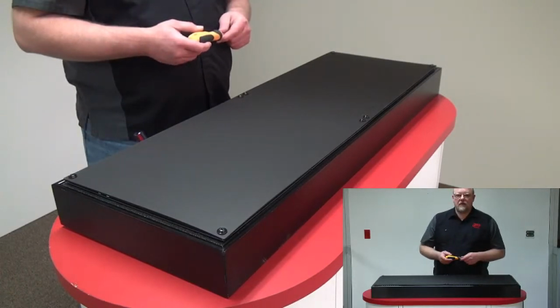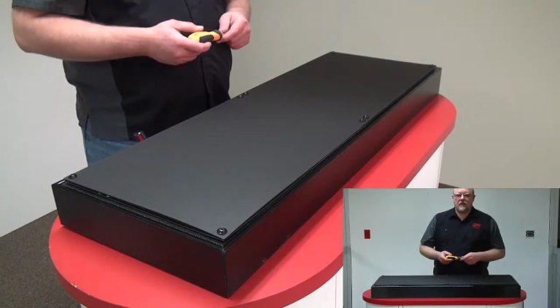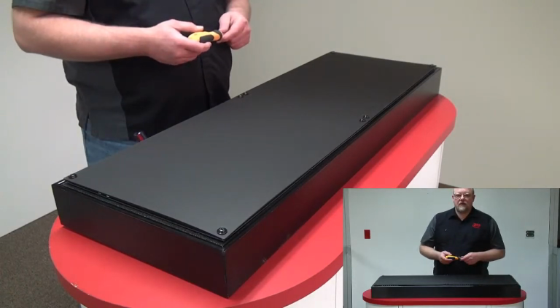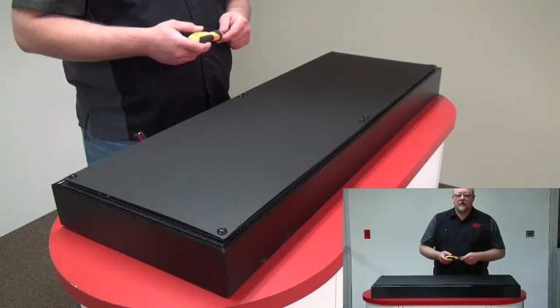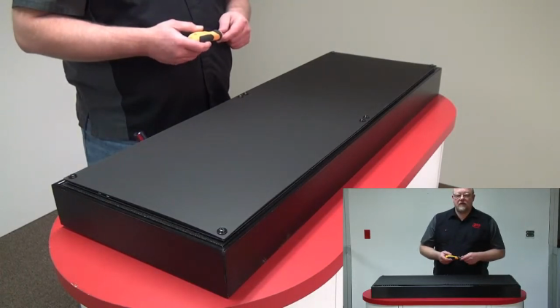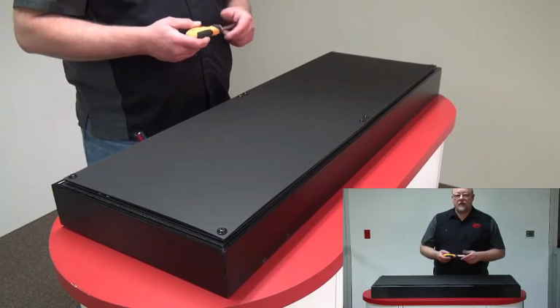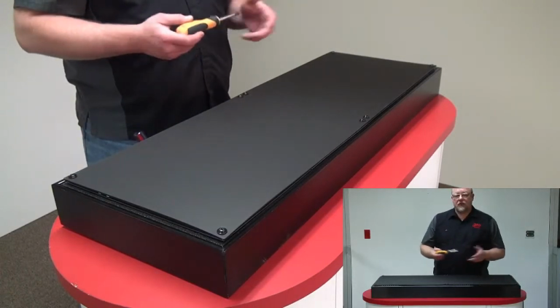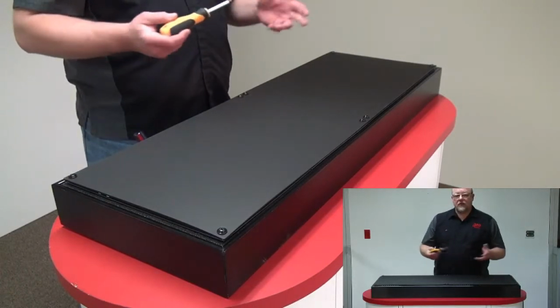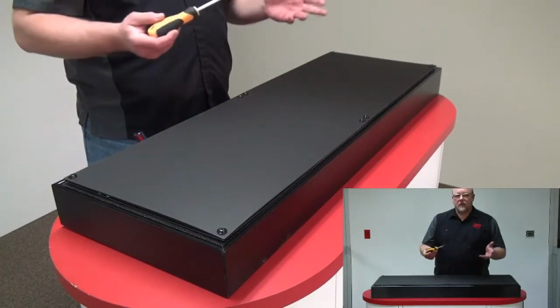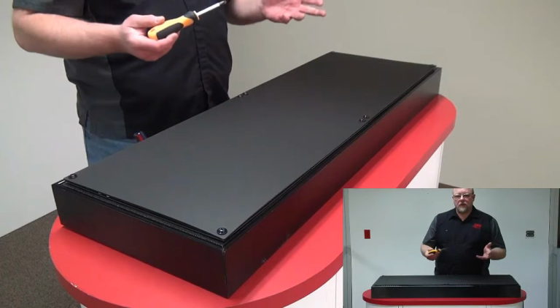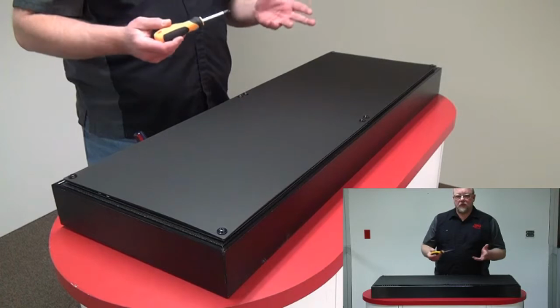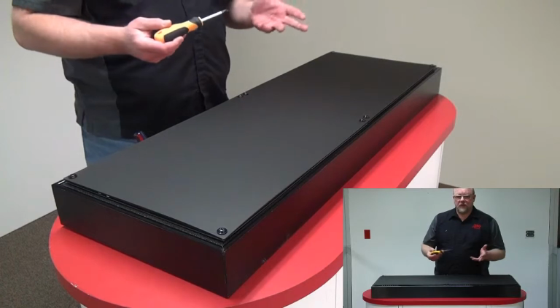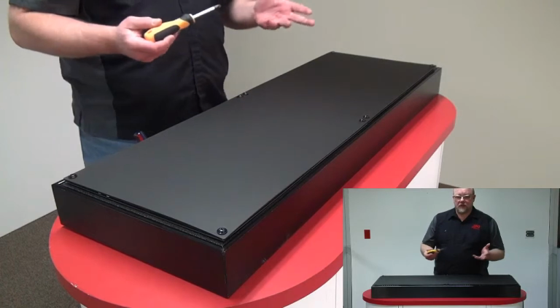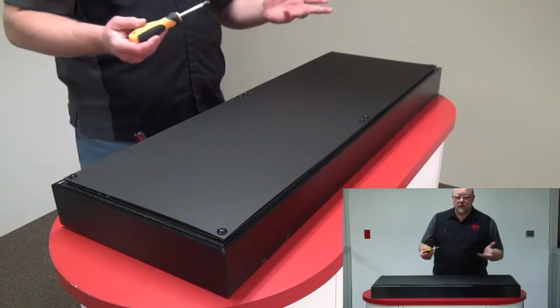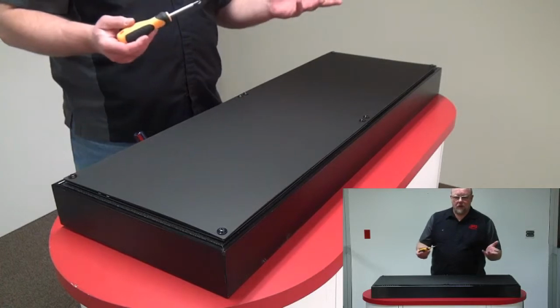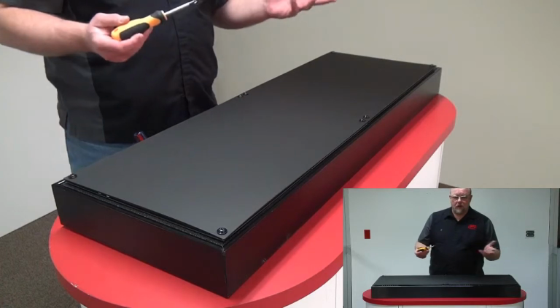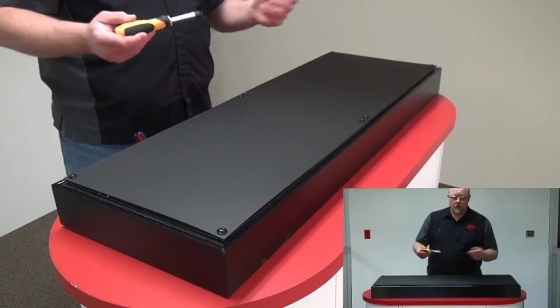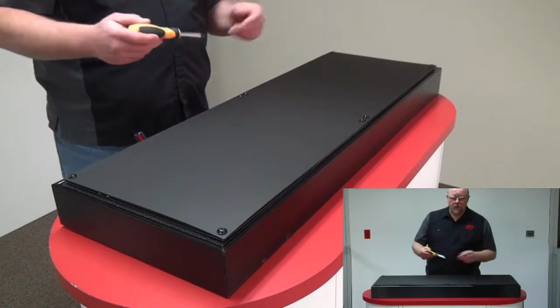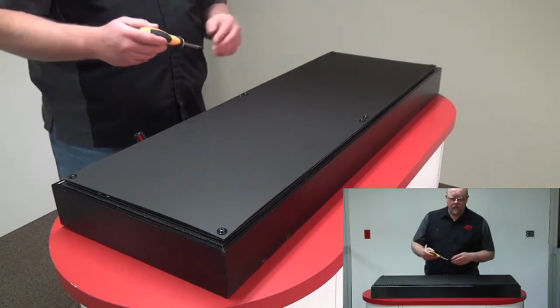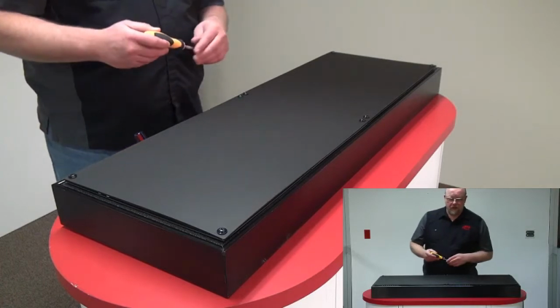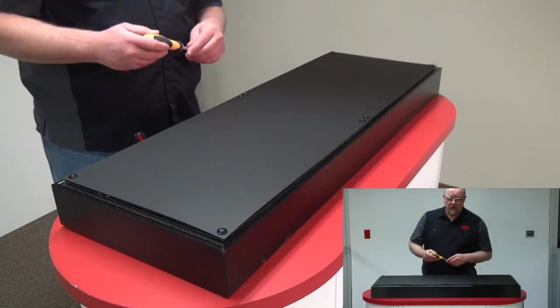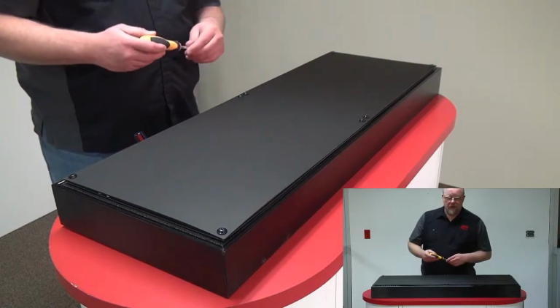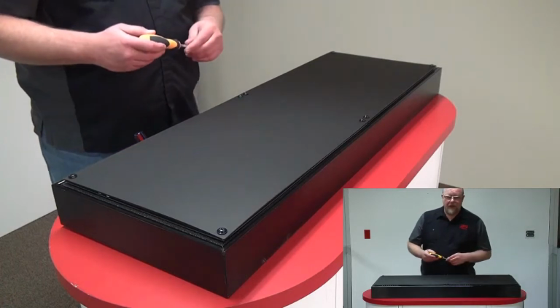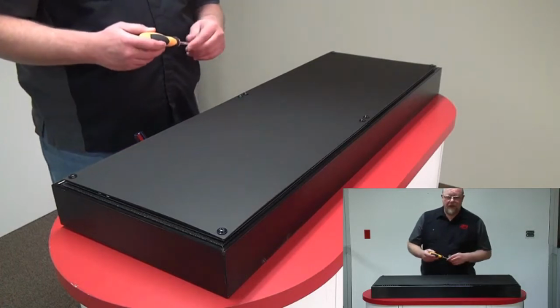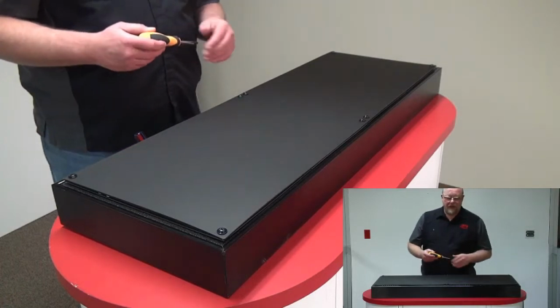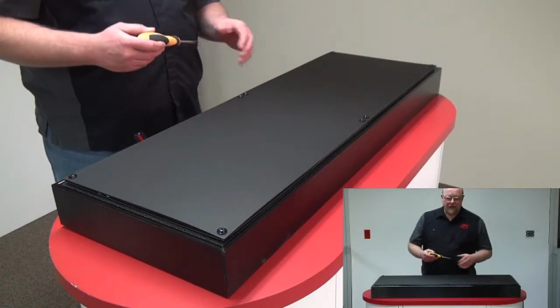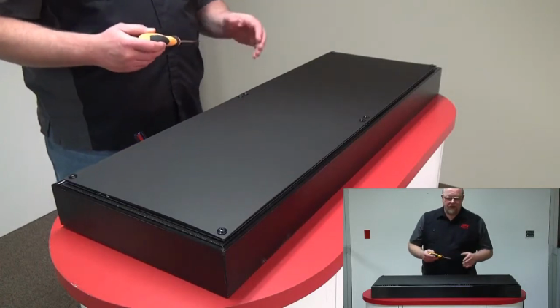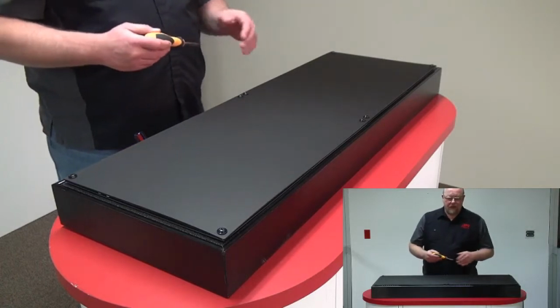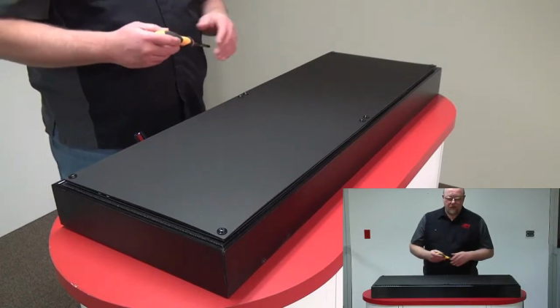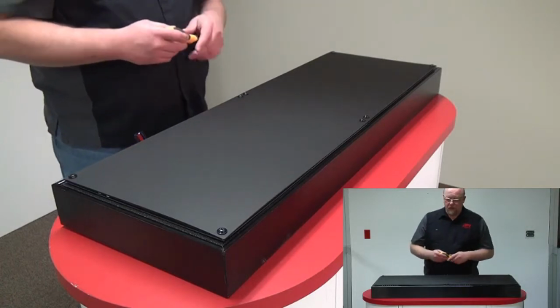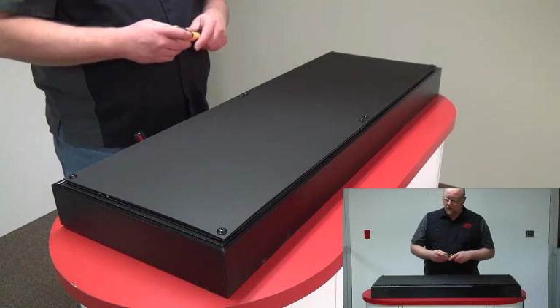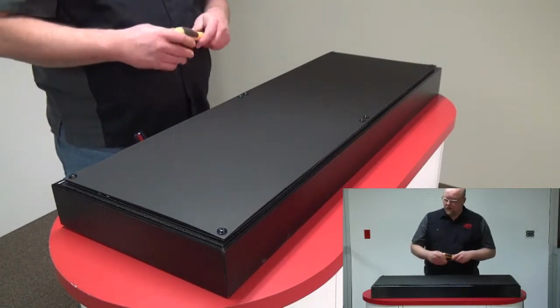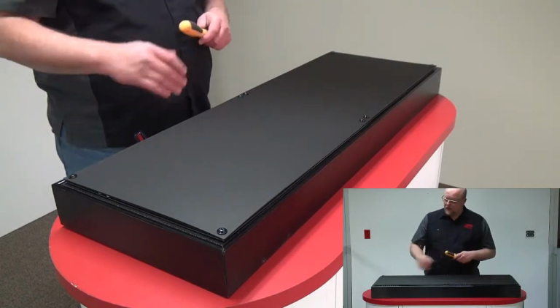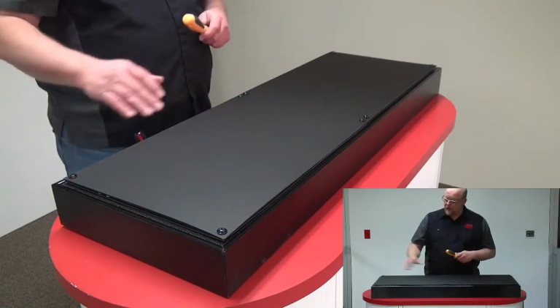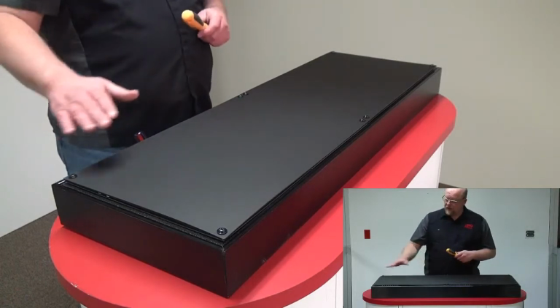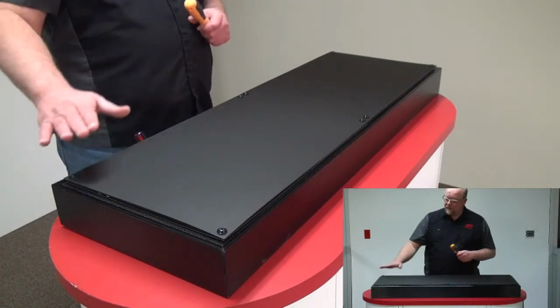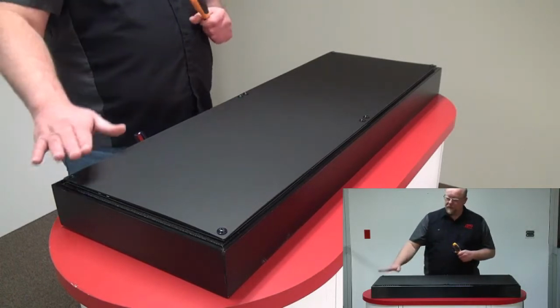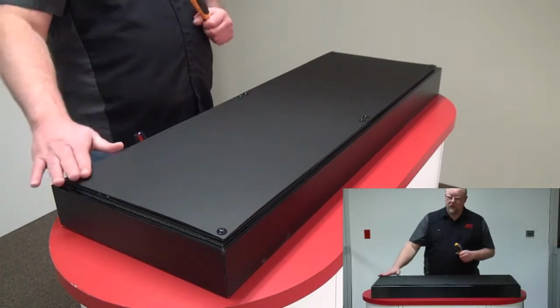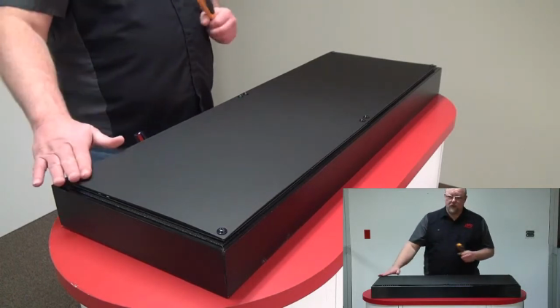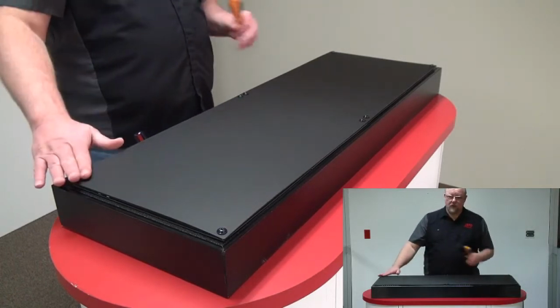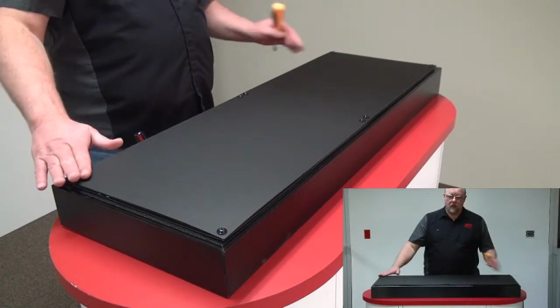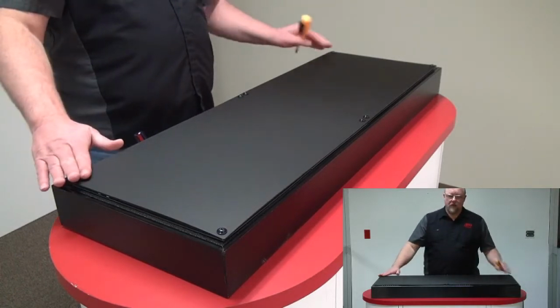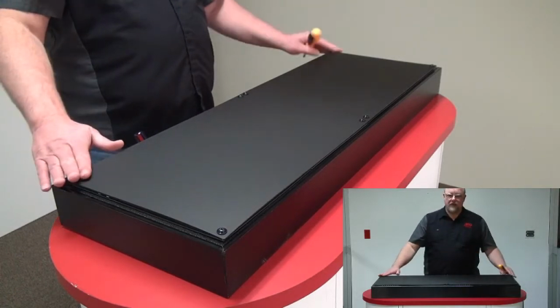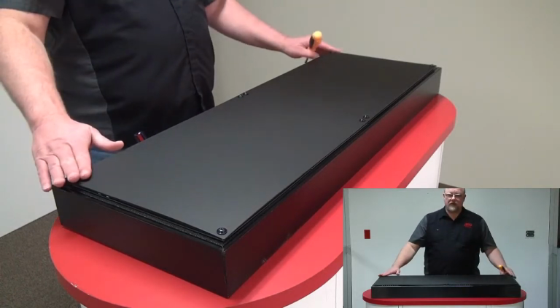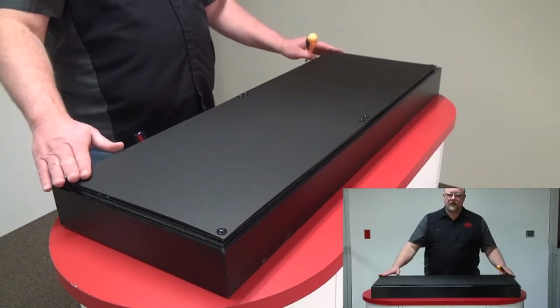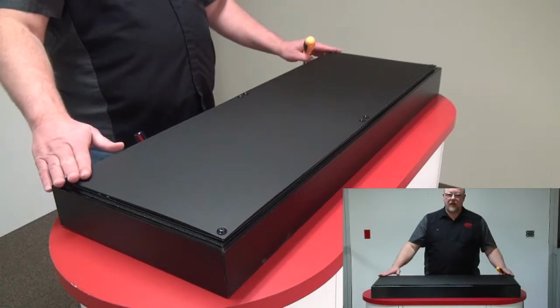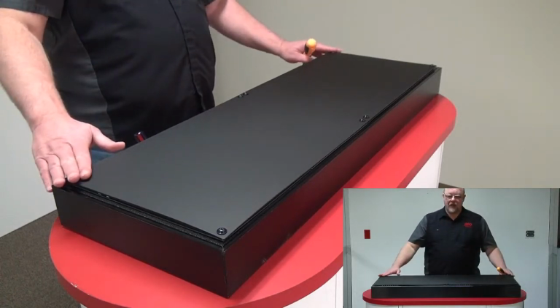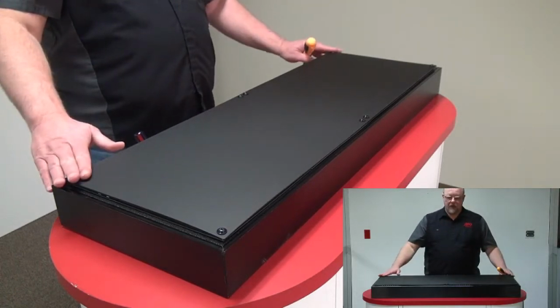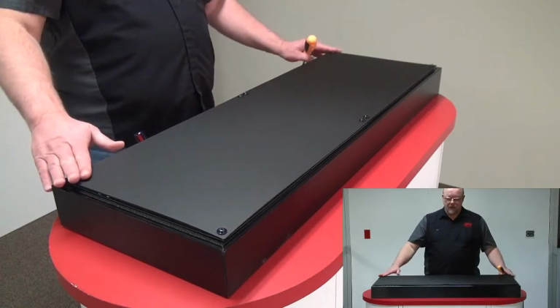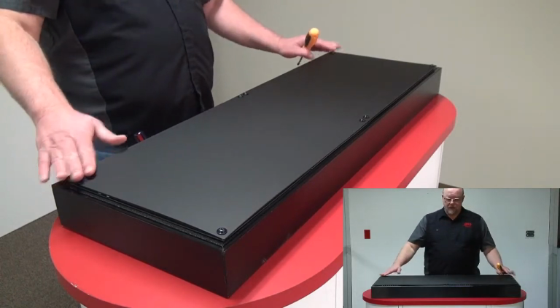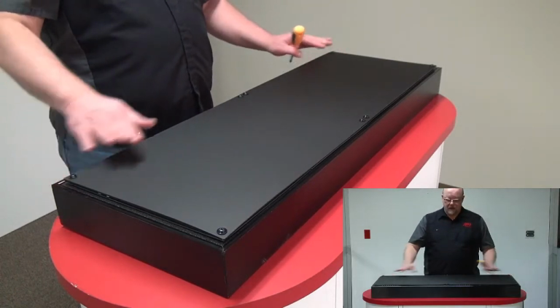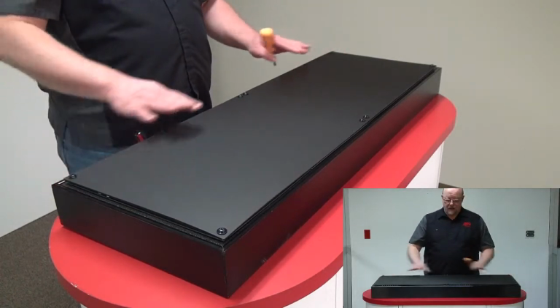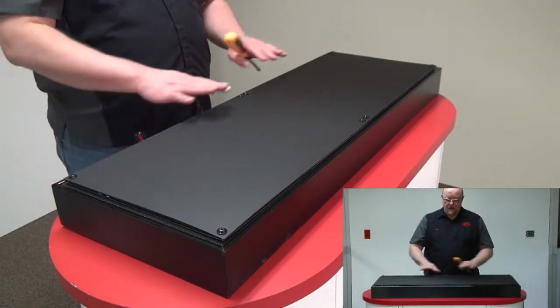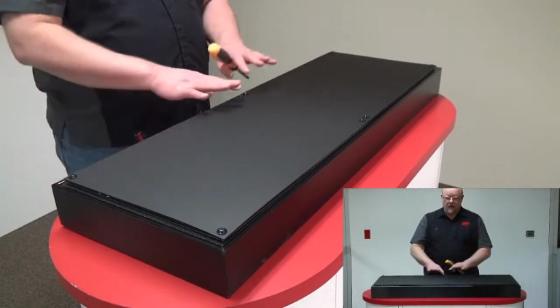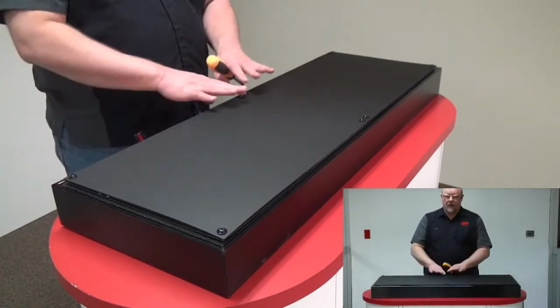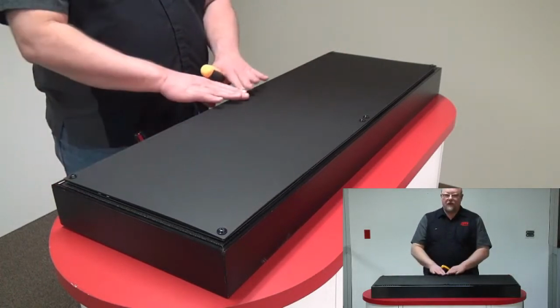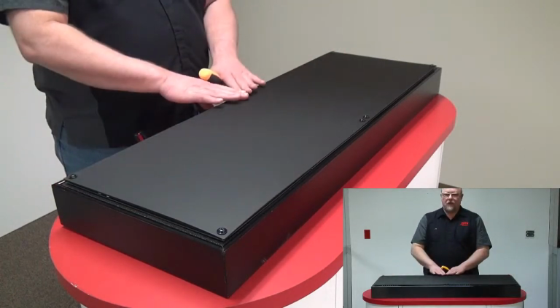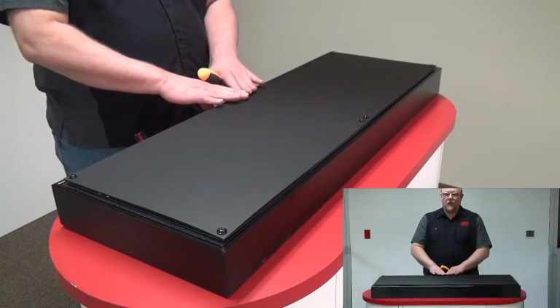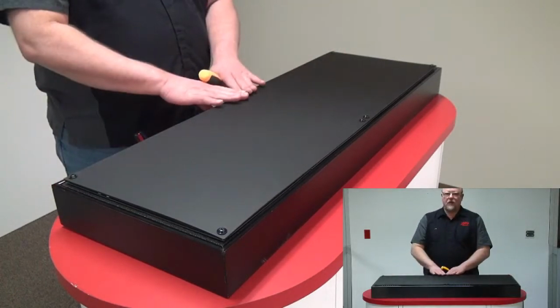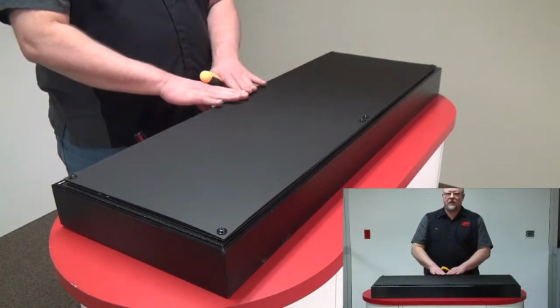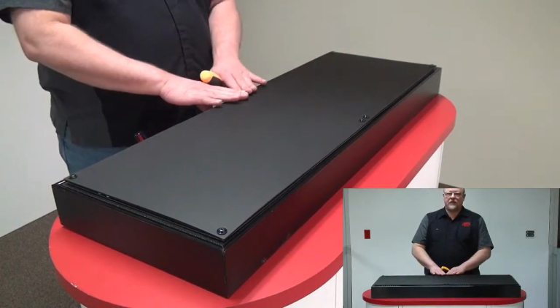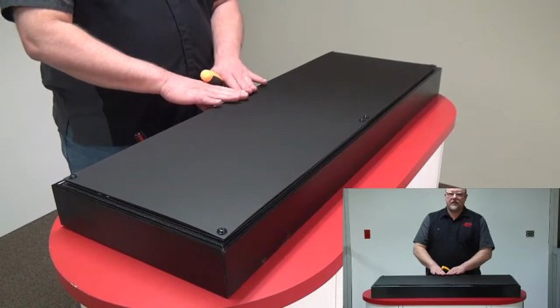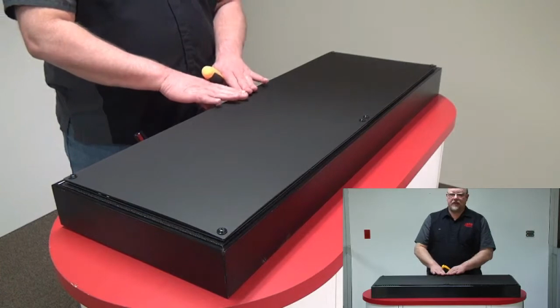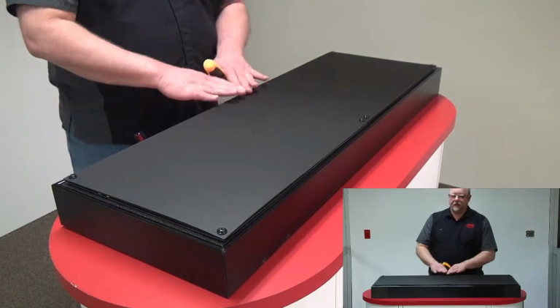The first thing we do is start removing the 8 screws. You have 2 on each side and 4 in the center.